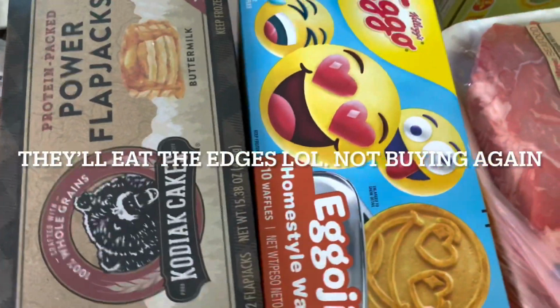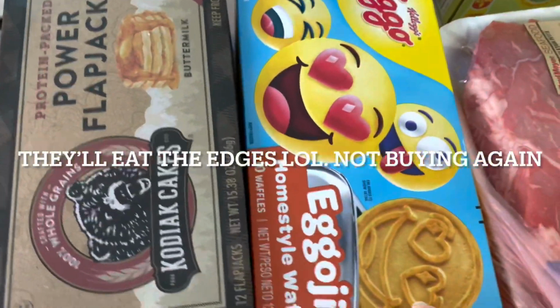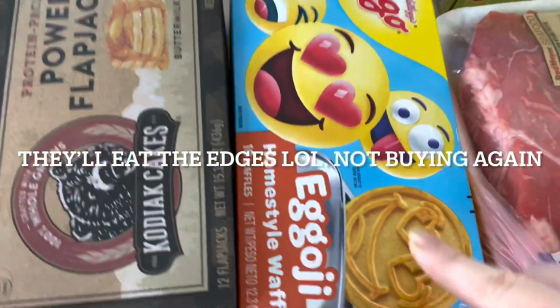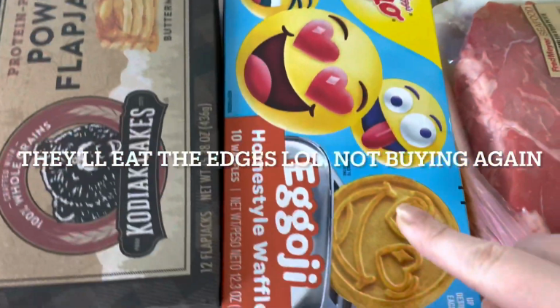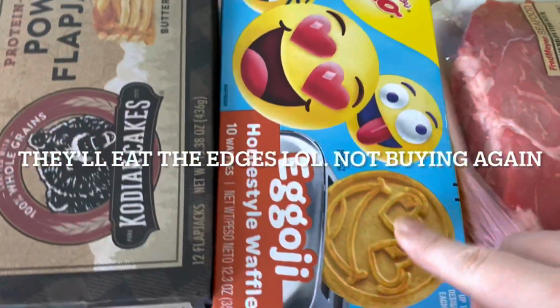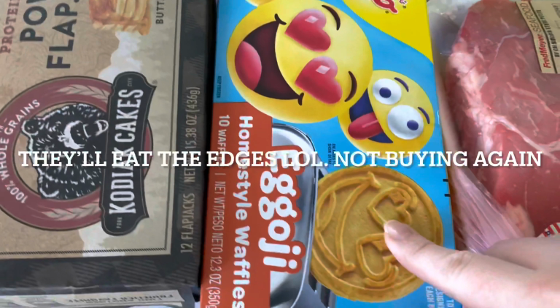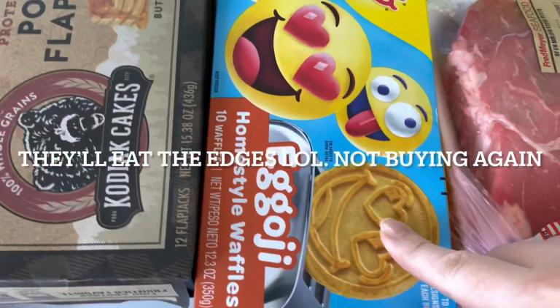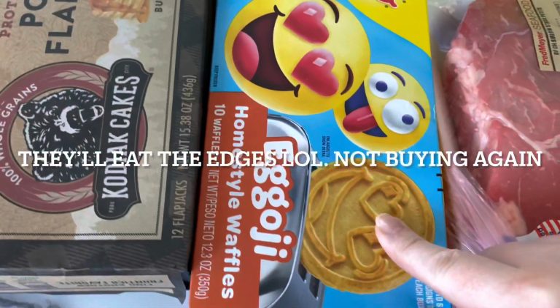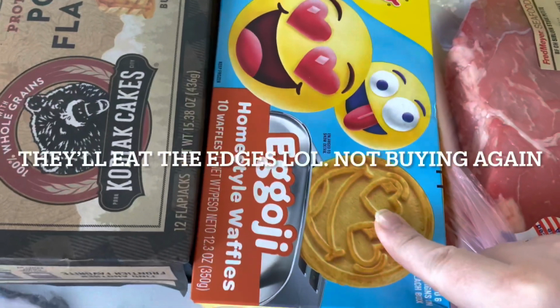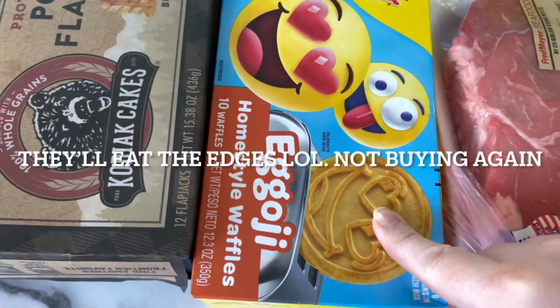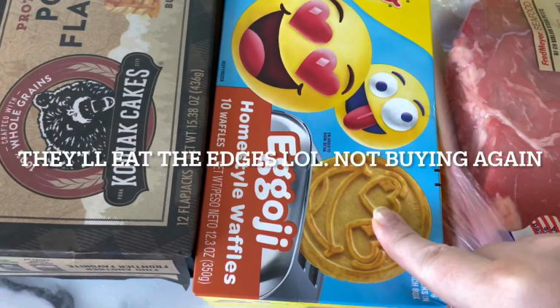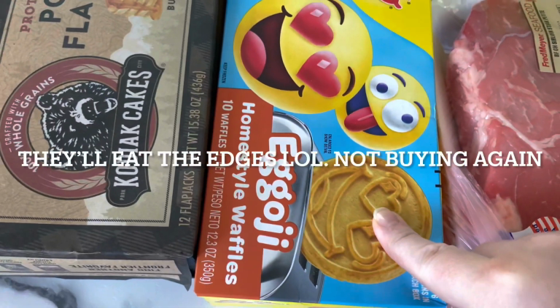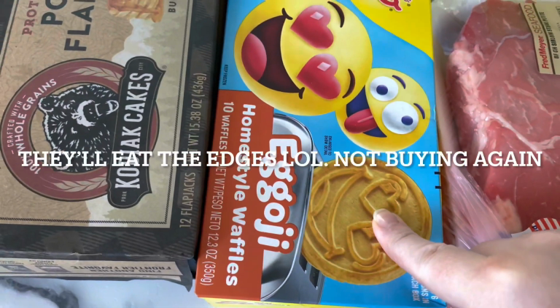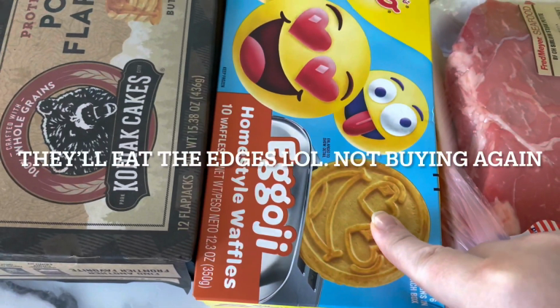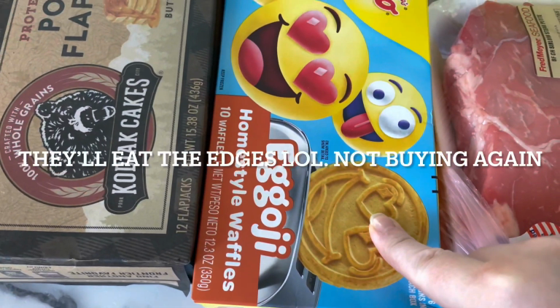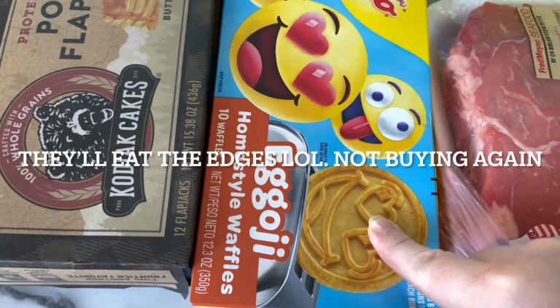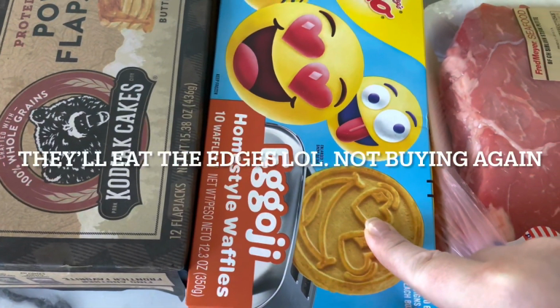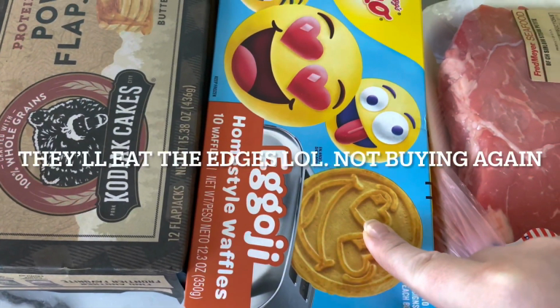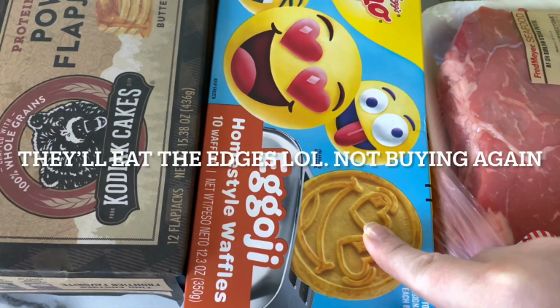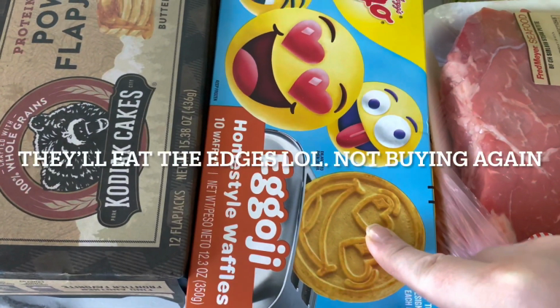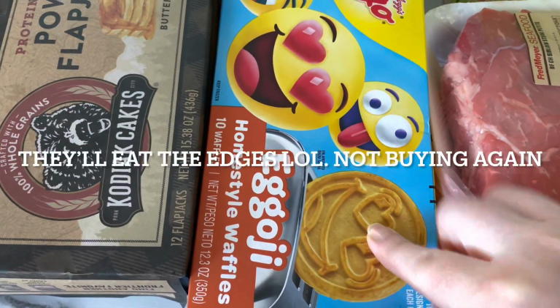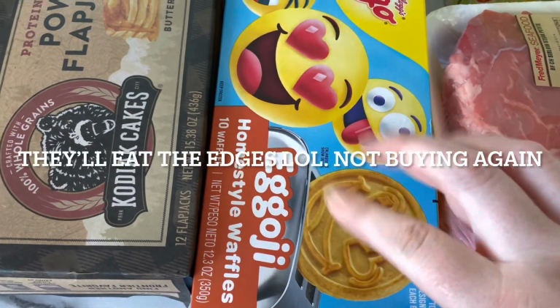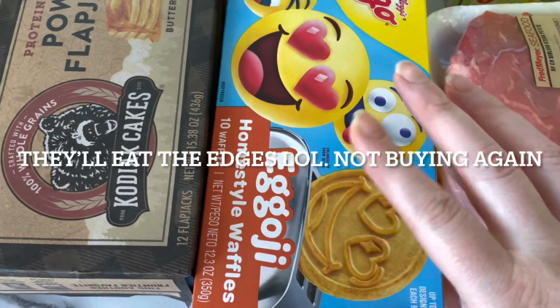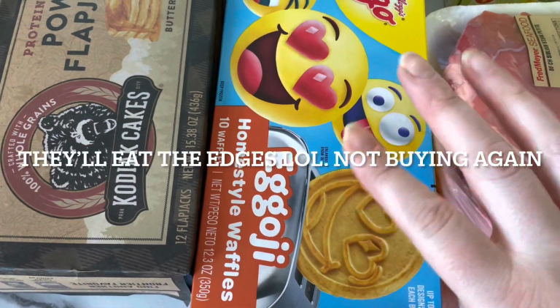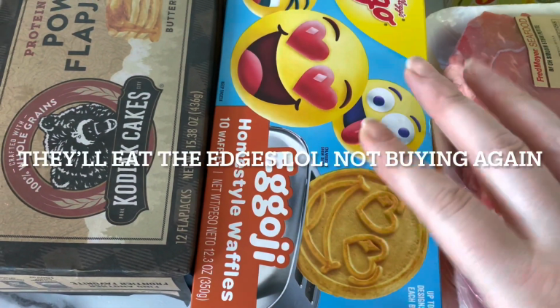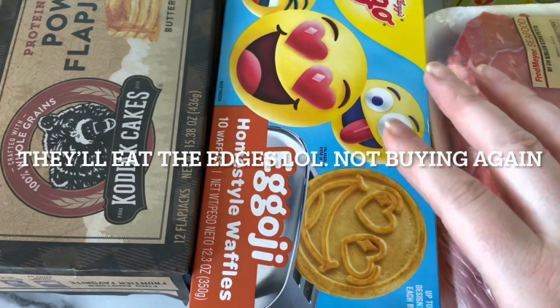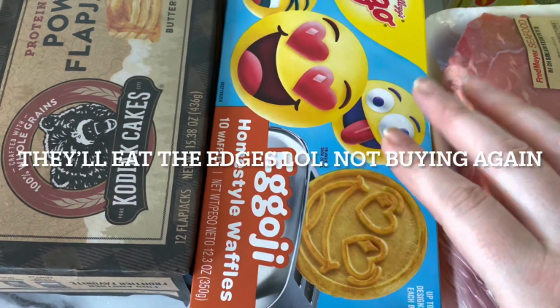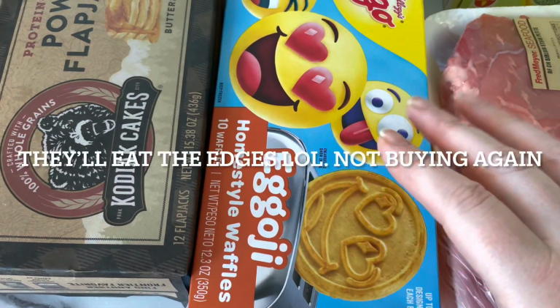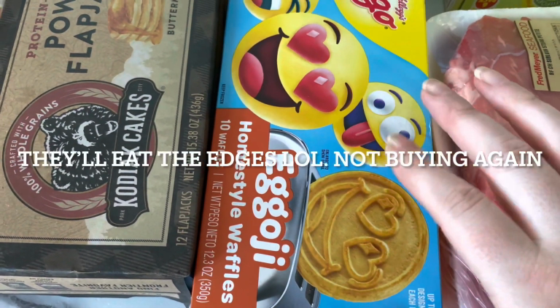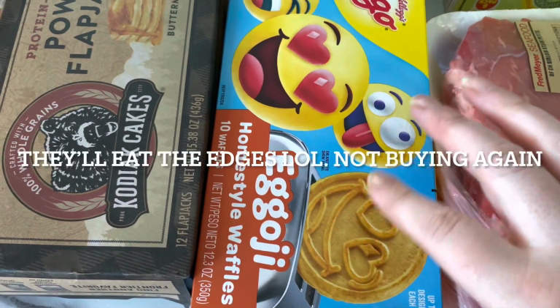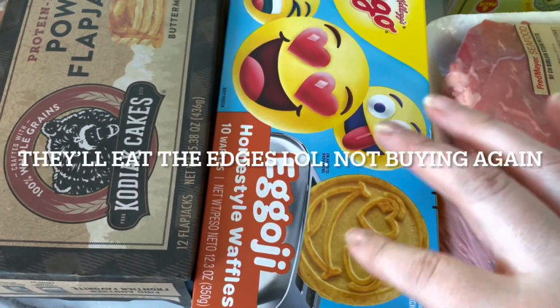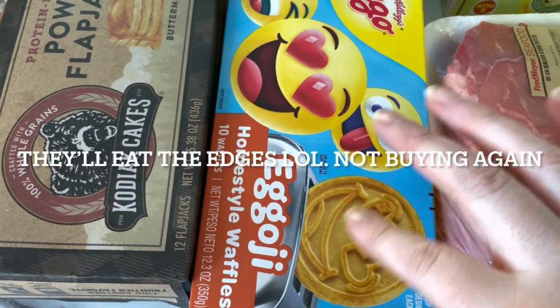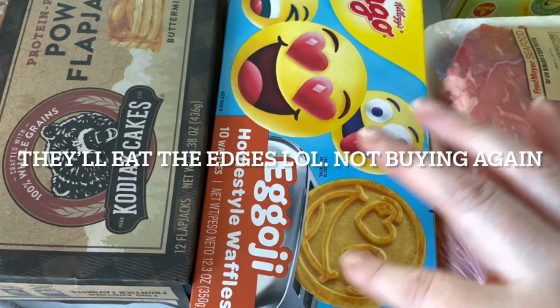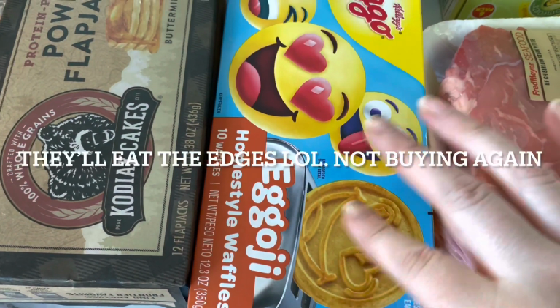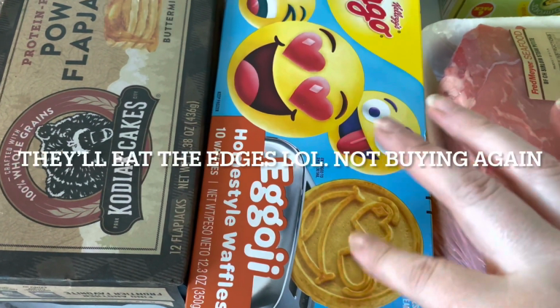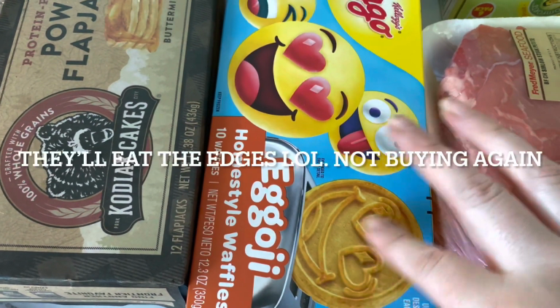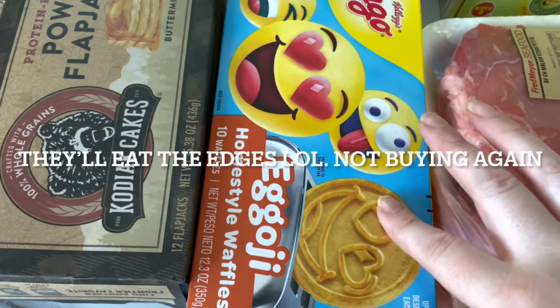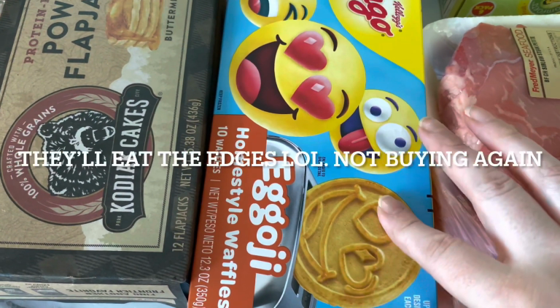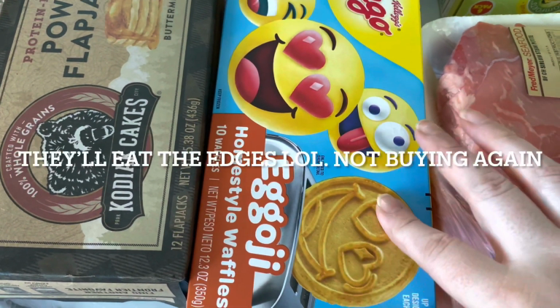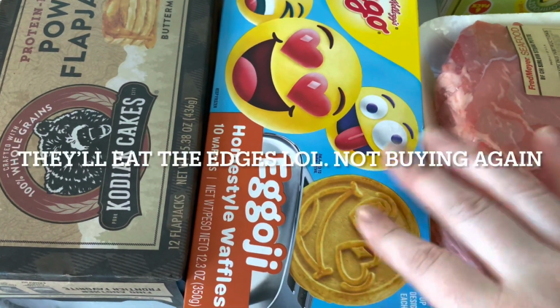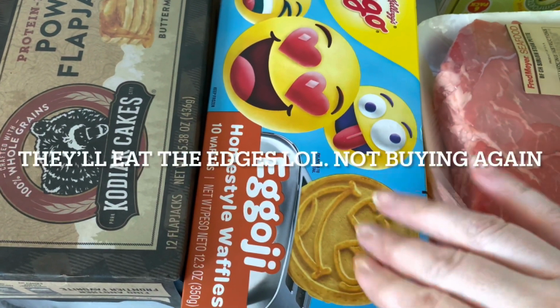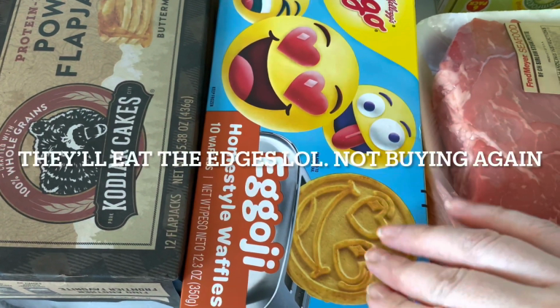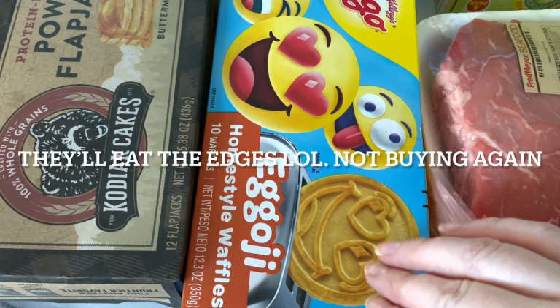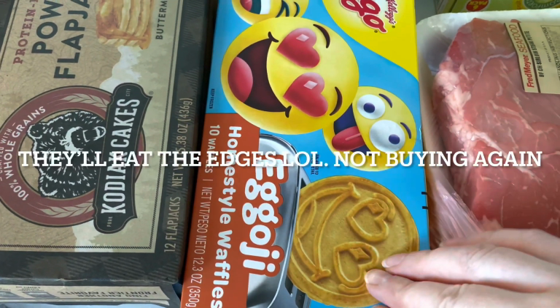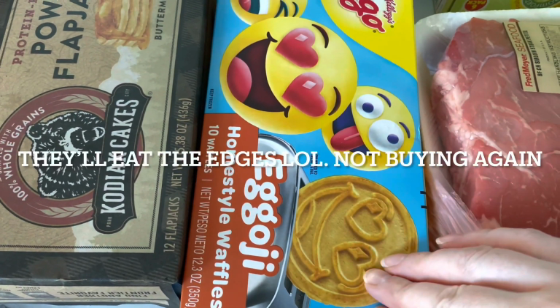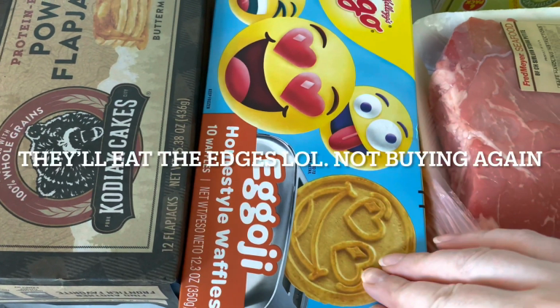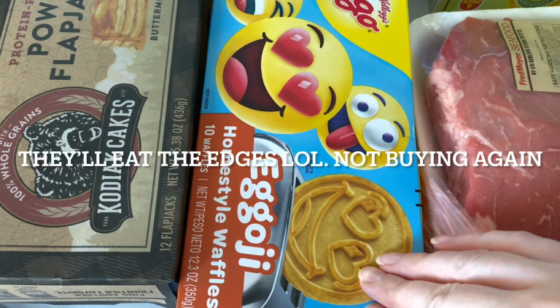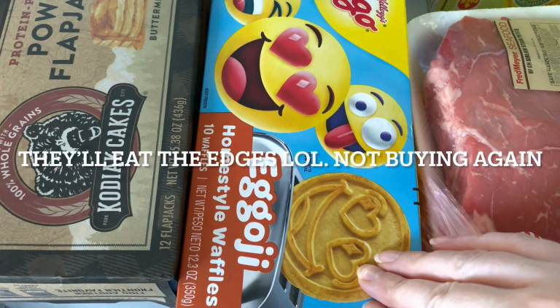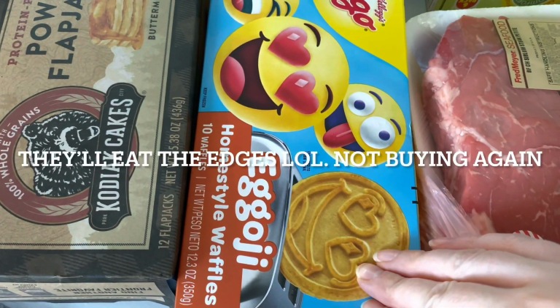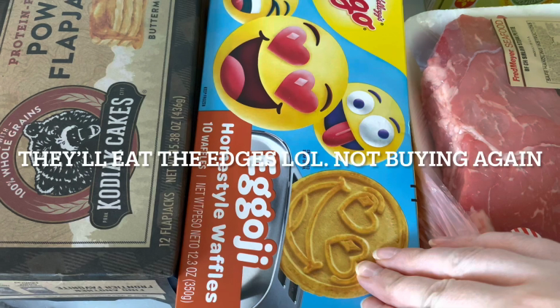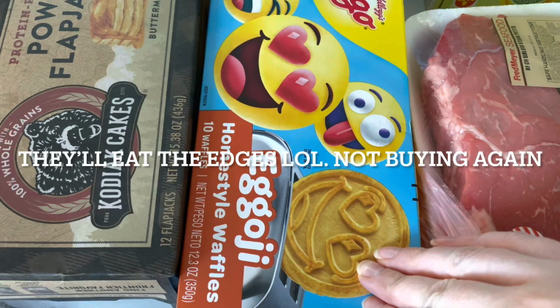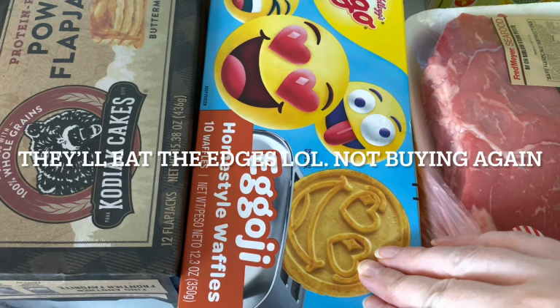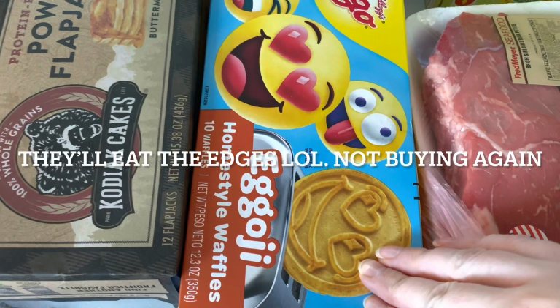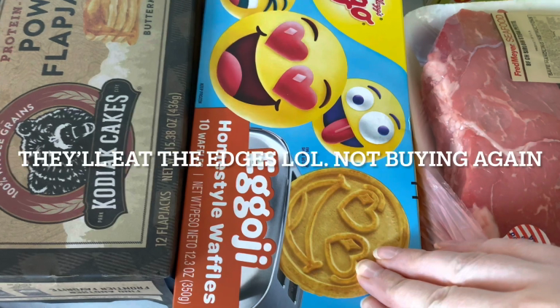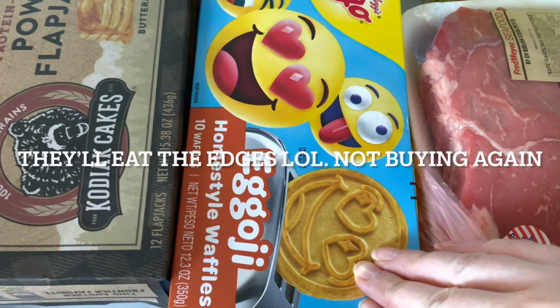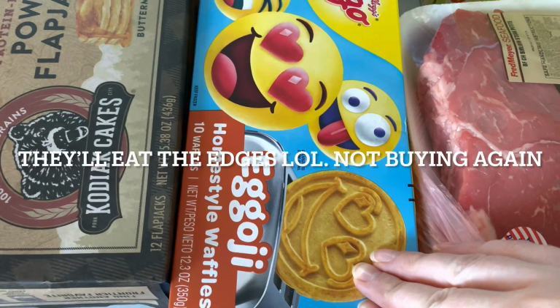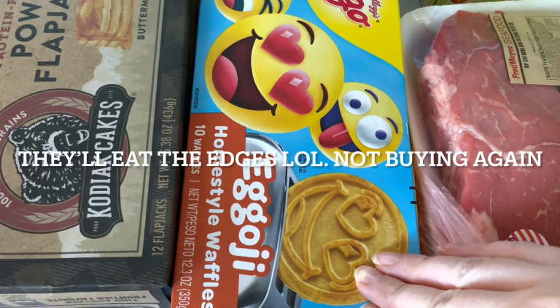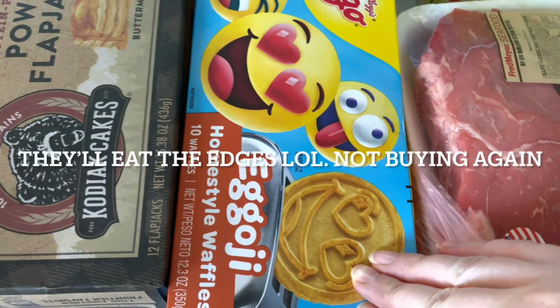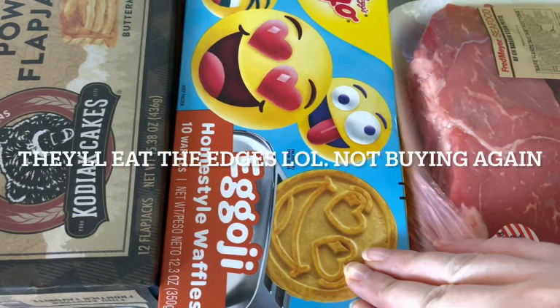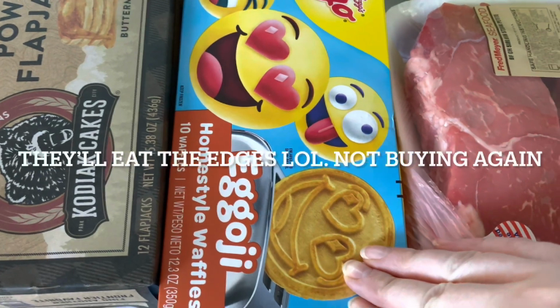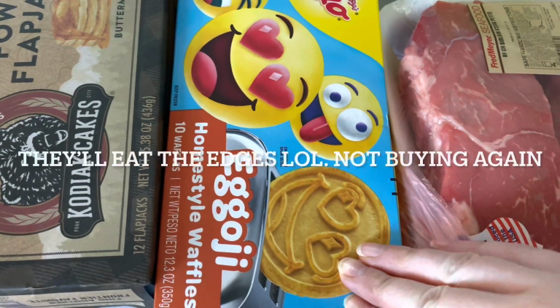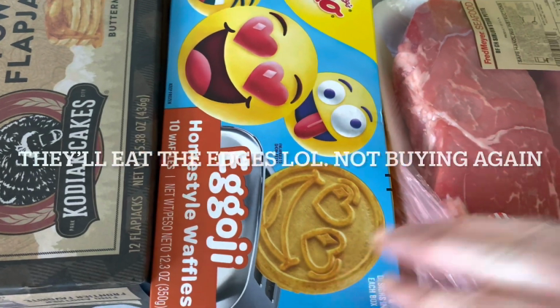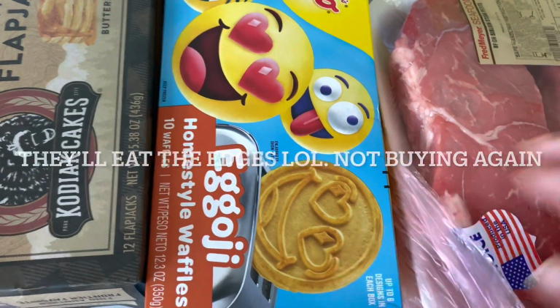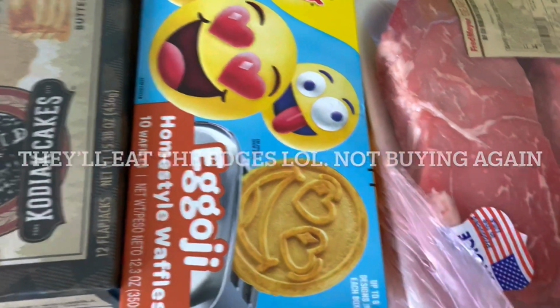Usually when I get them some kind of novel thing with a face, they don't eat it because they don't want to eat the face. We'll see if they eat it this time.